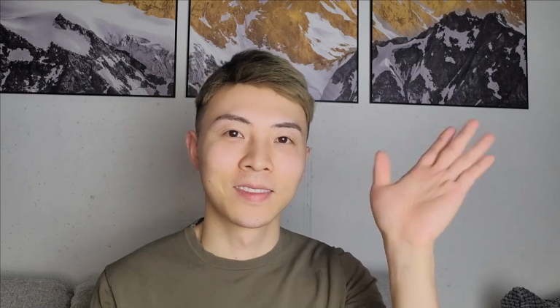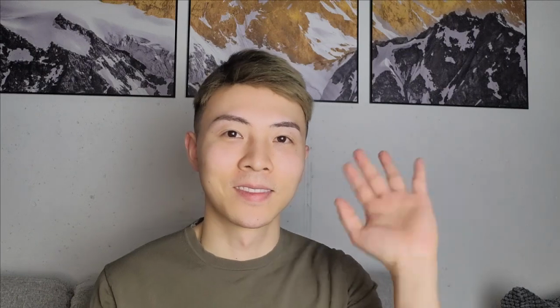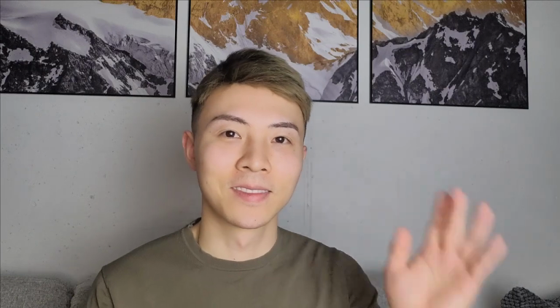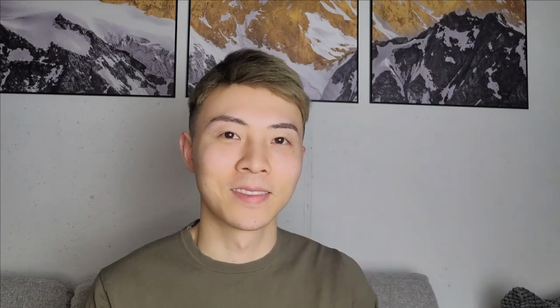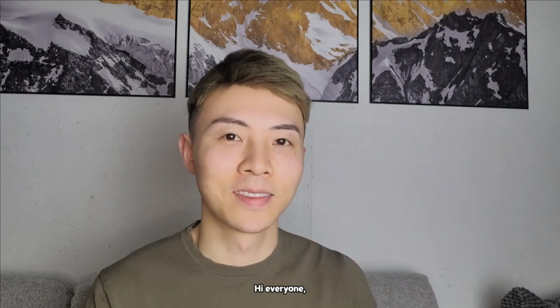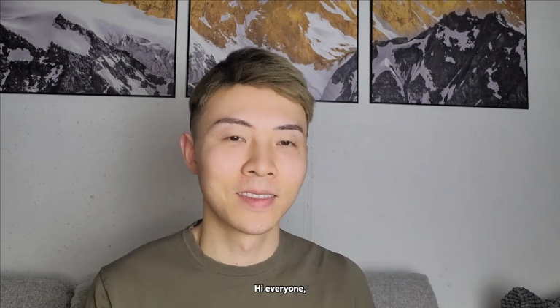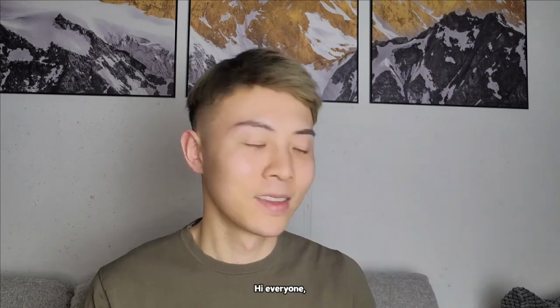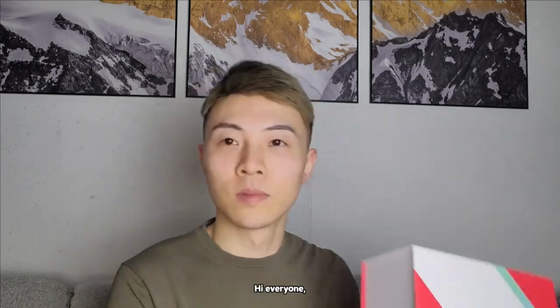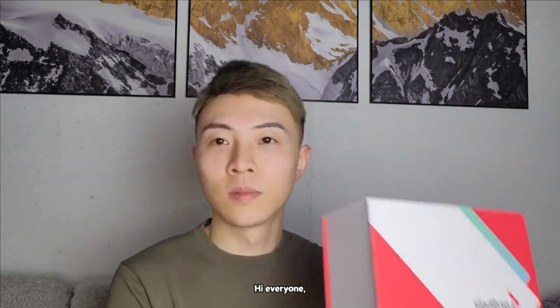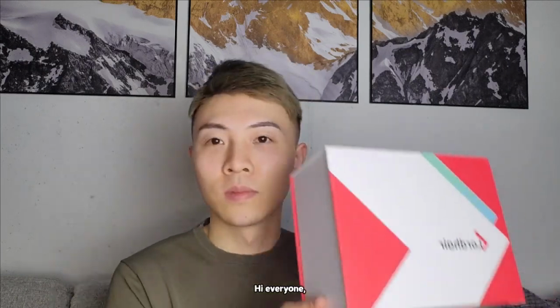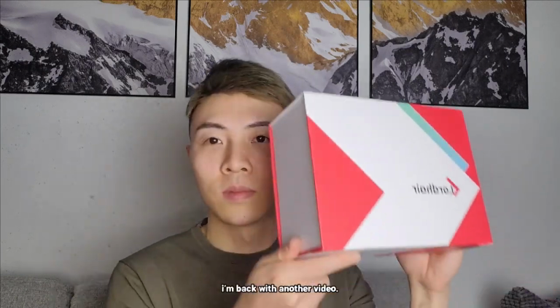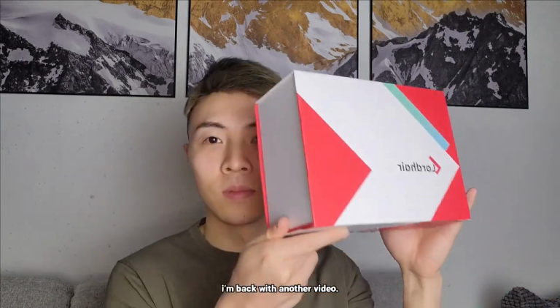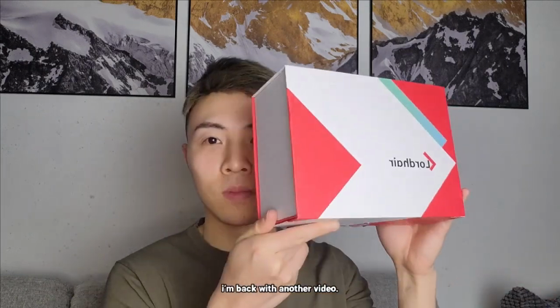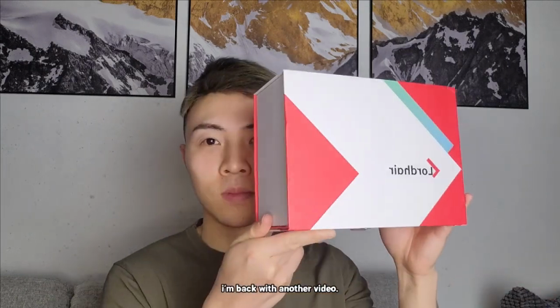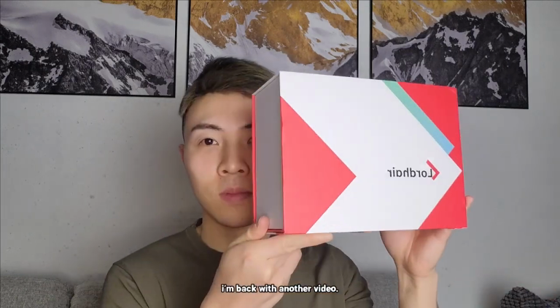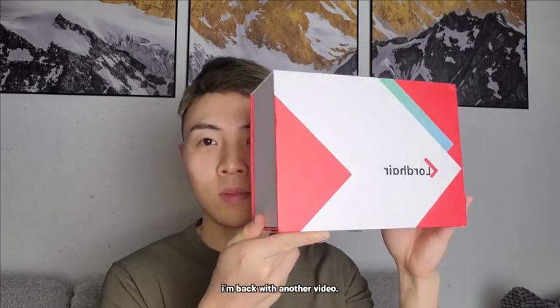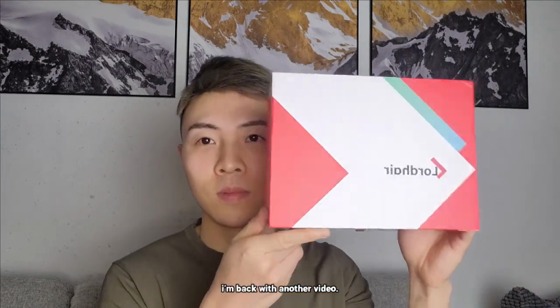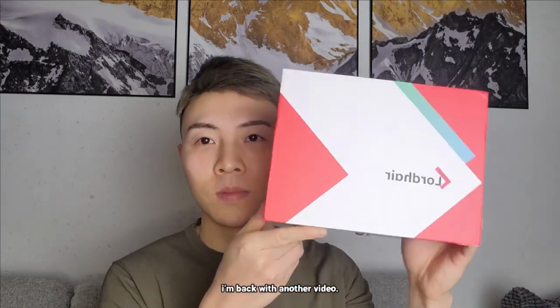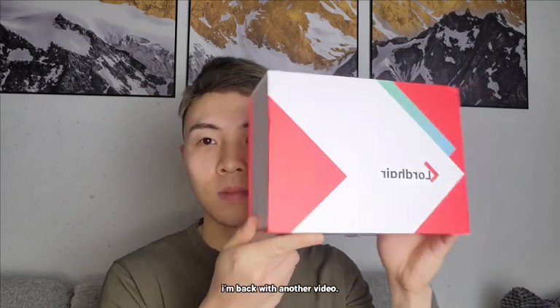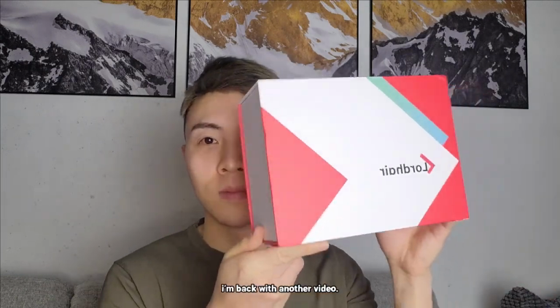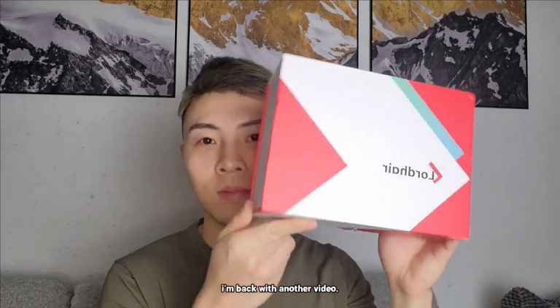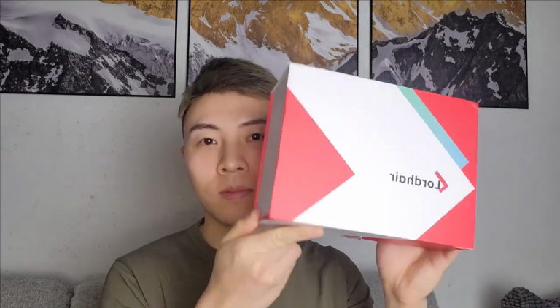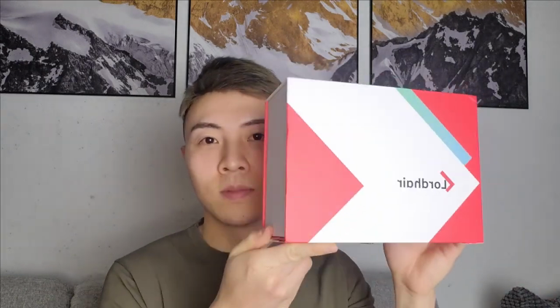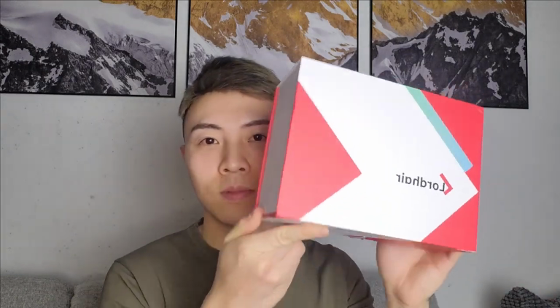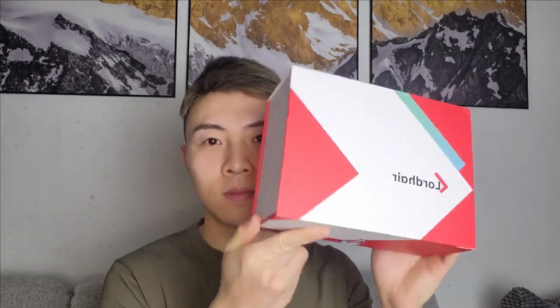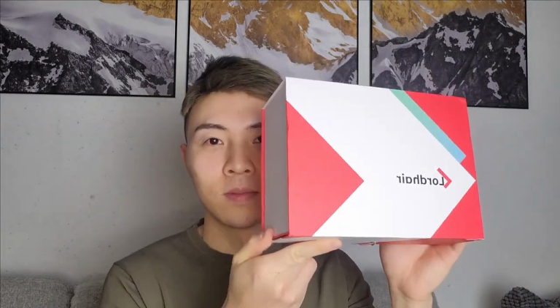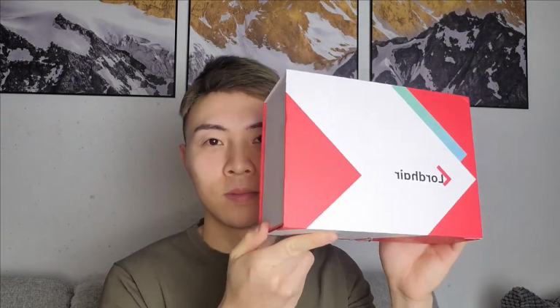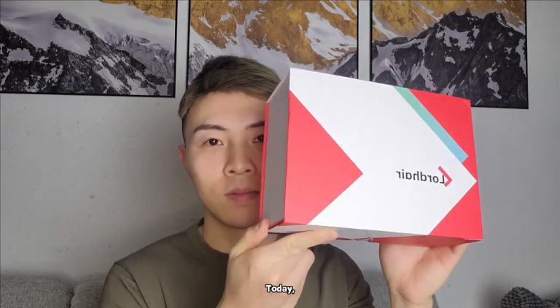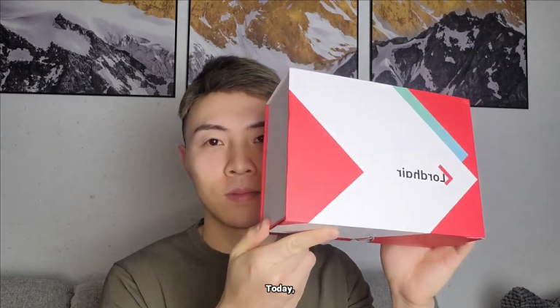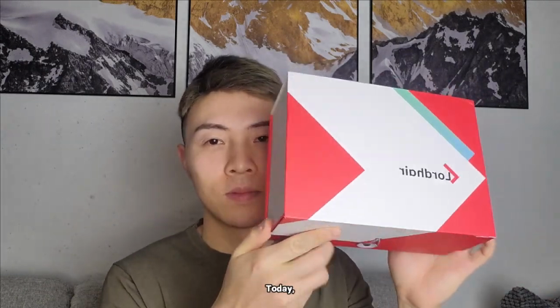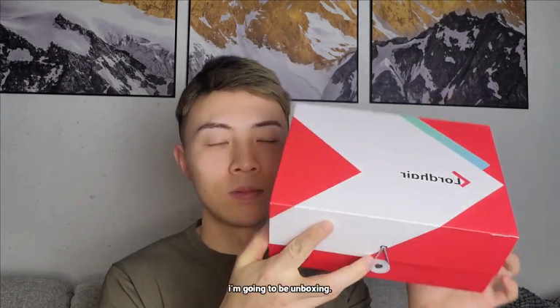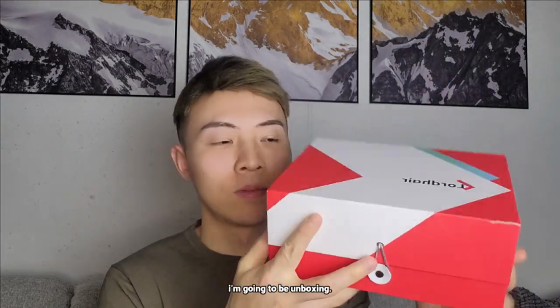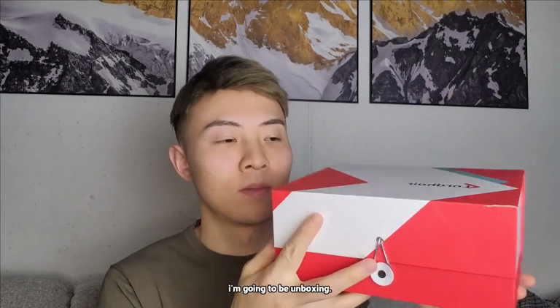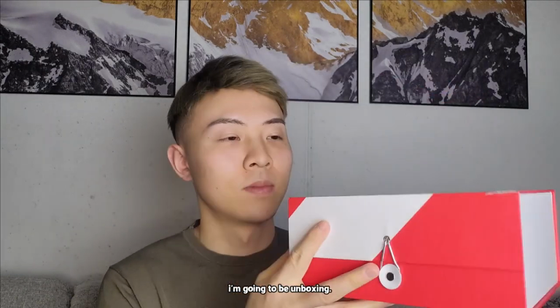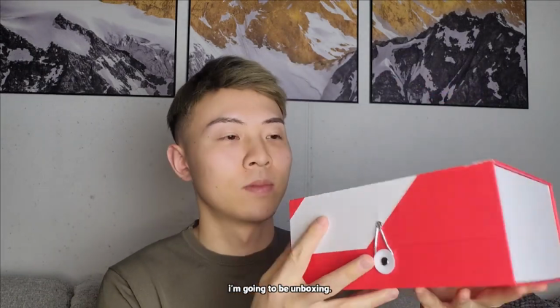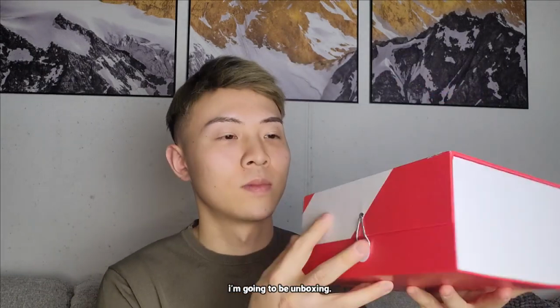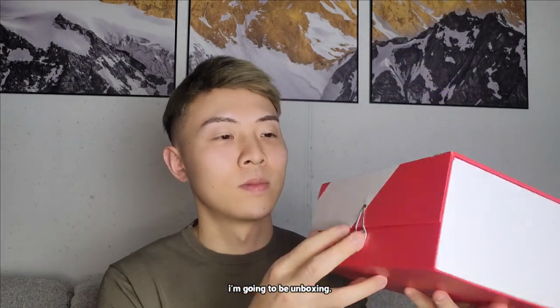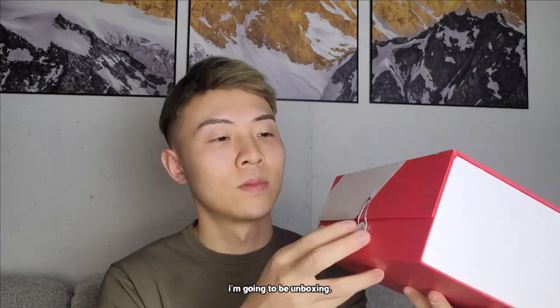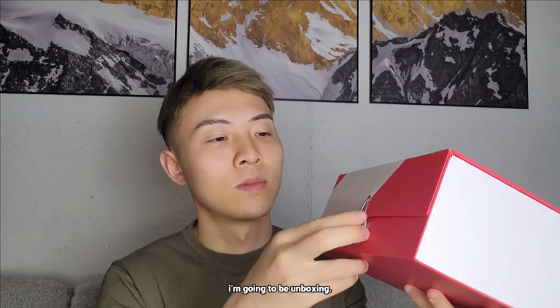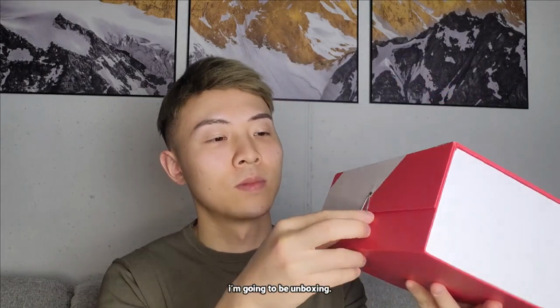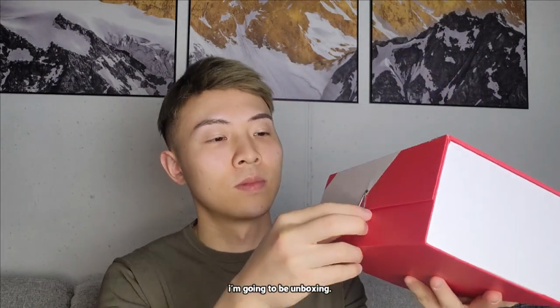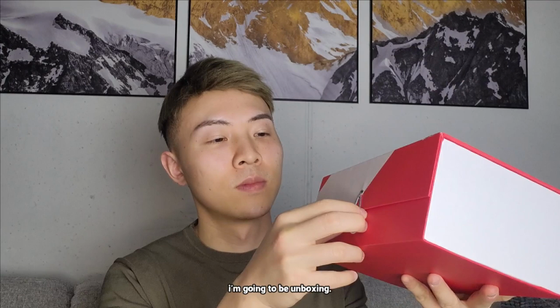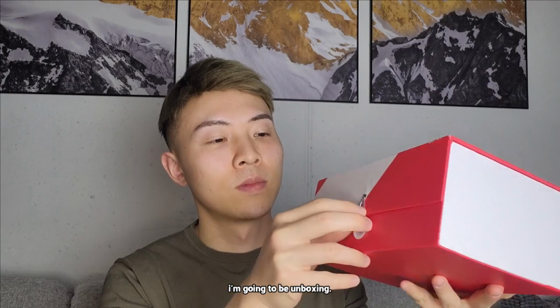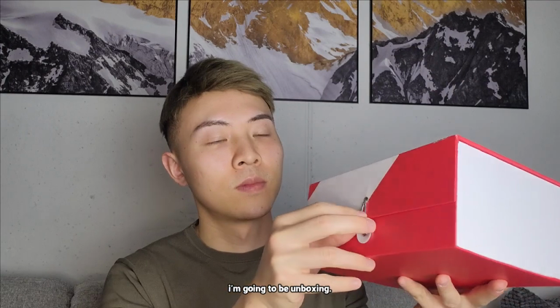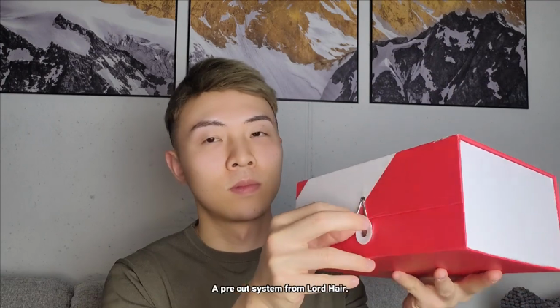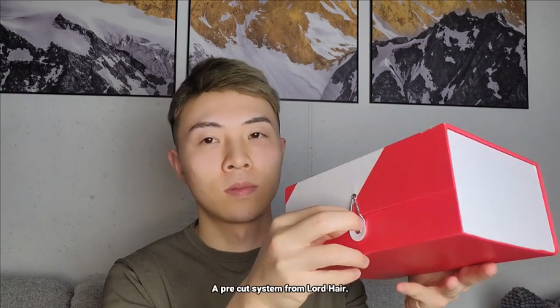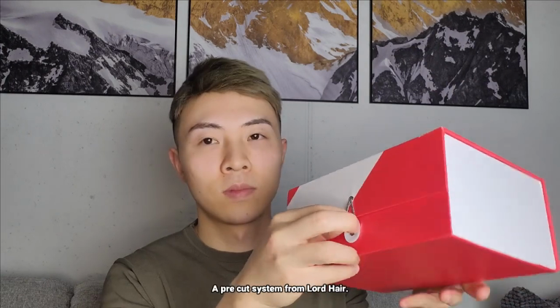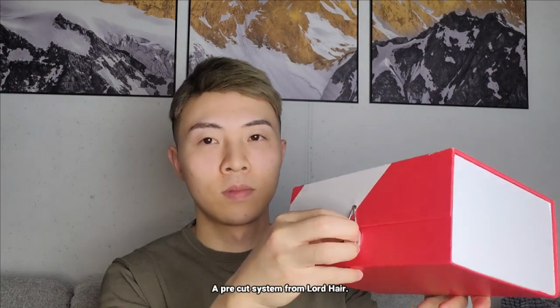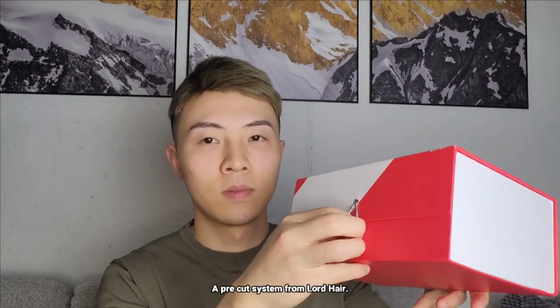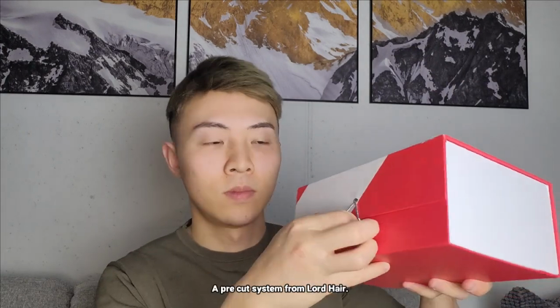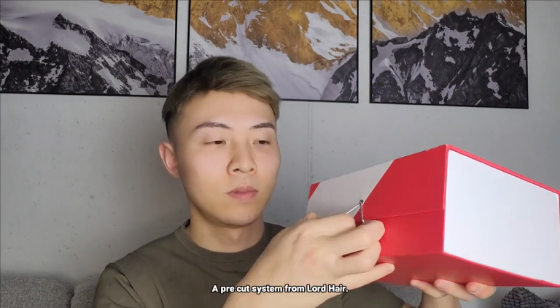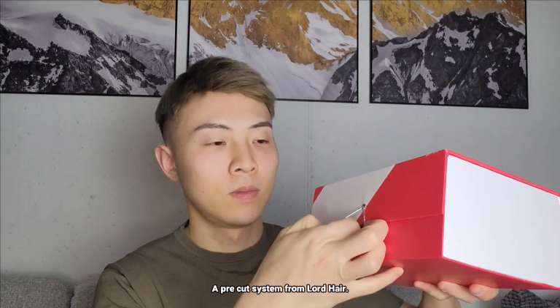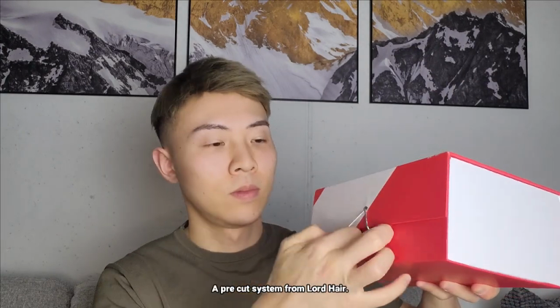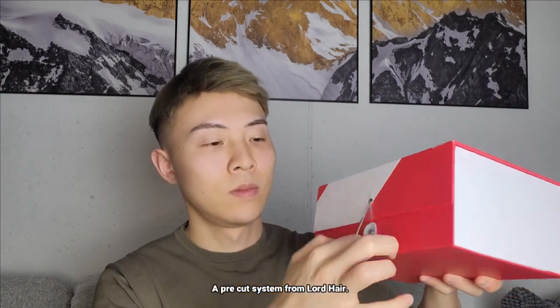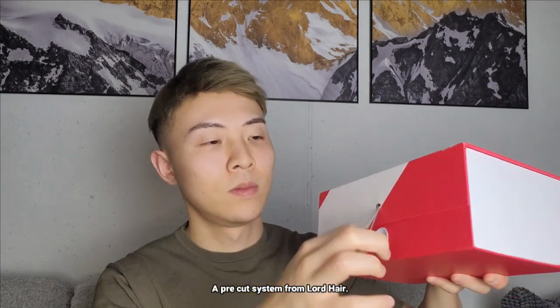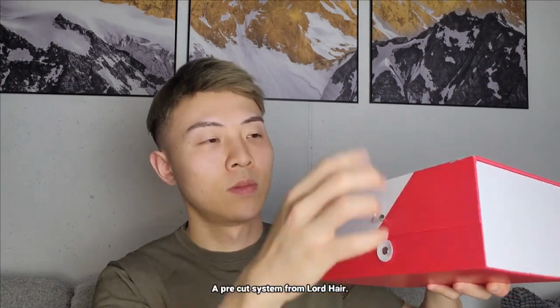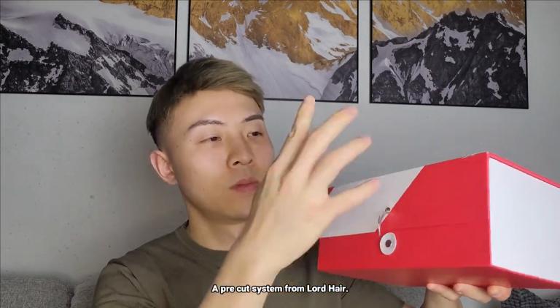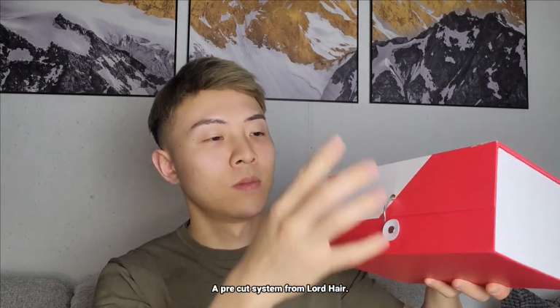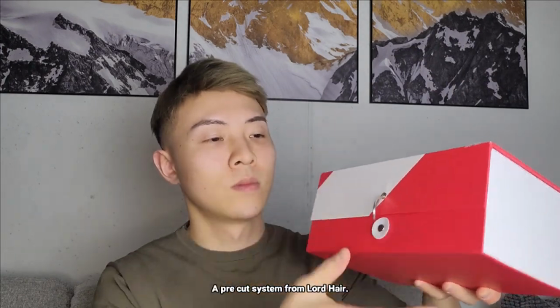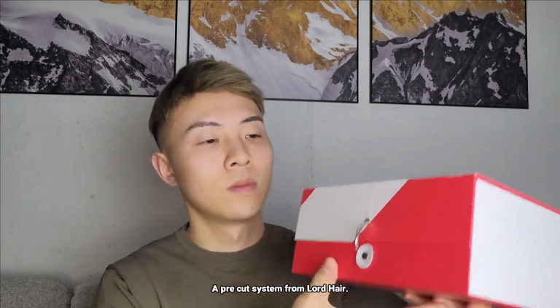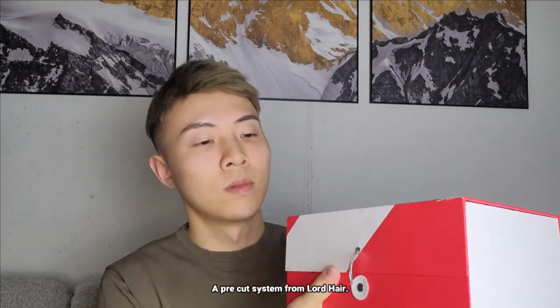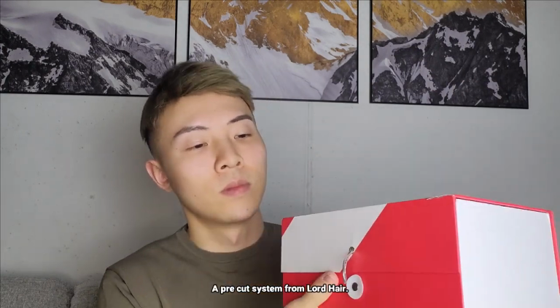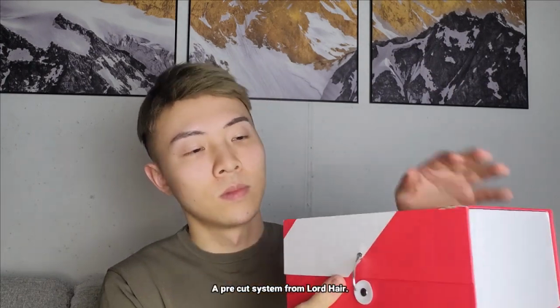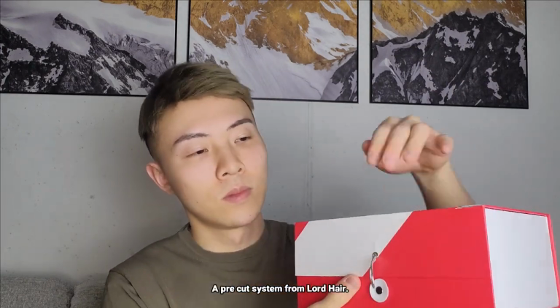Hi everyone, I'm back with another video. Today I'm going to be unboxing a pre-cut system from Lord Hair.